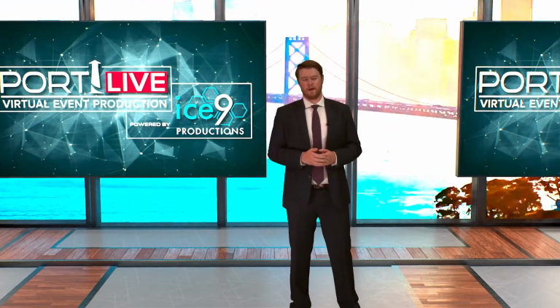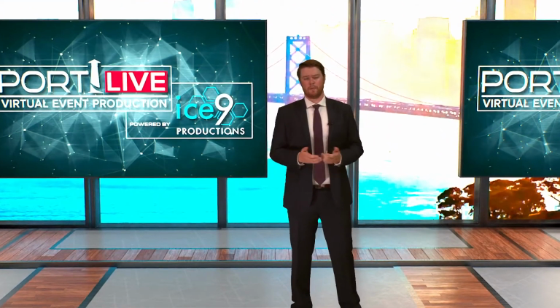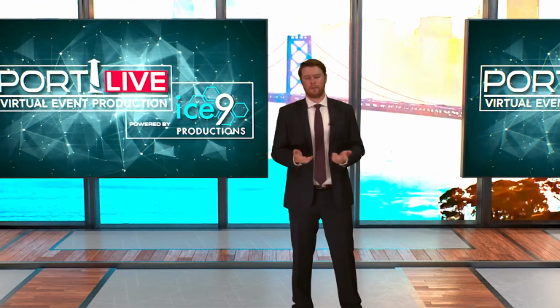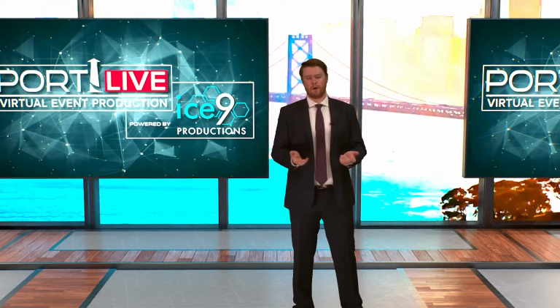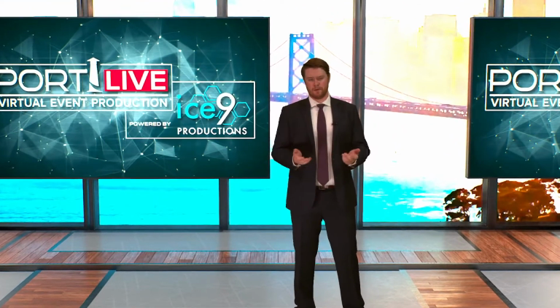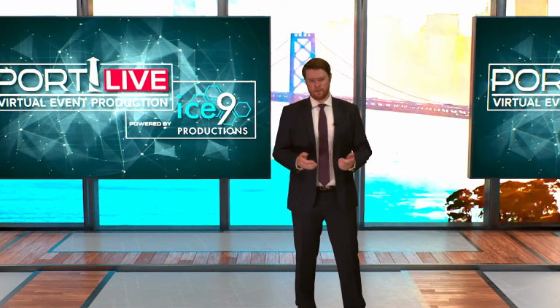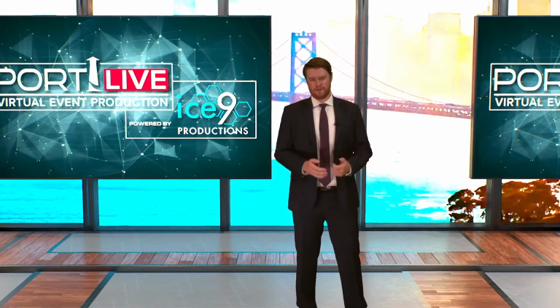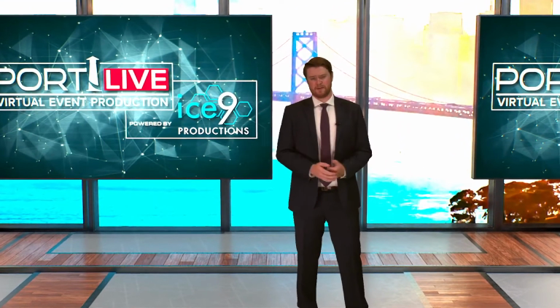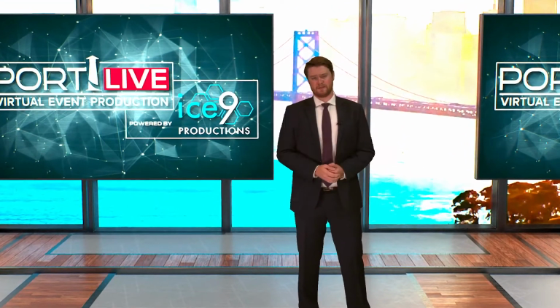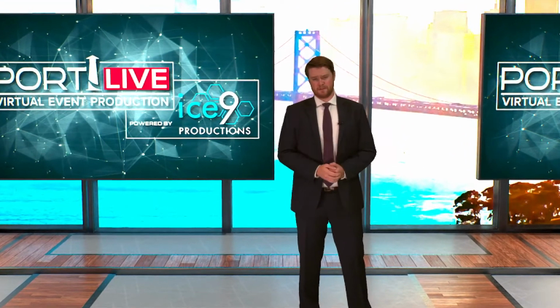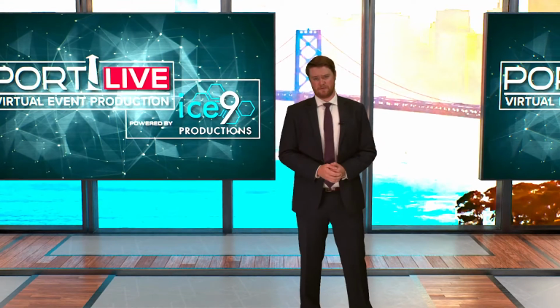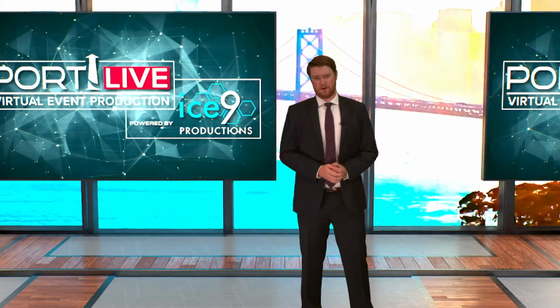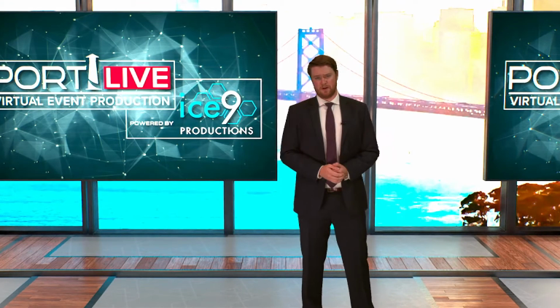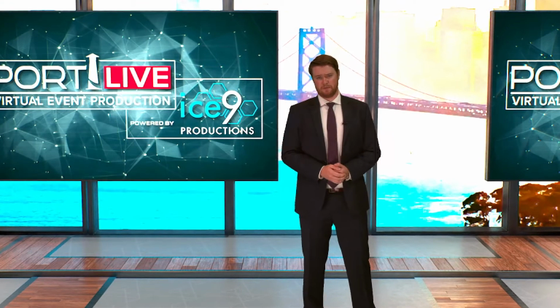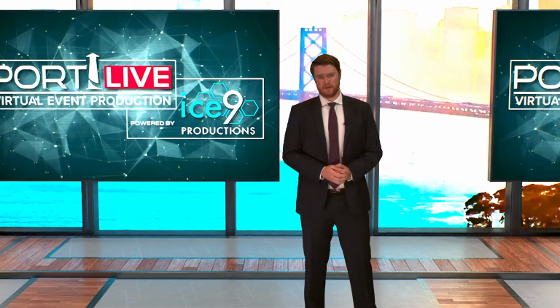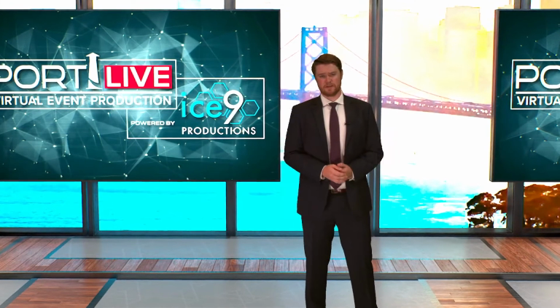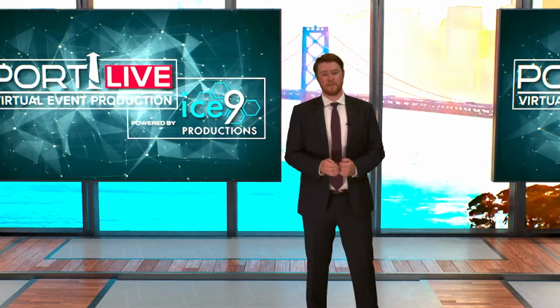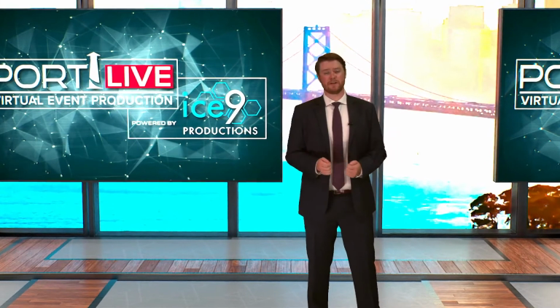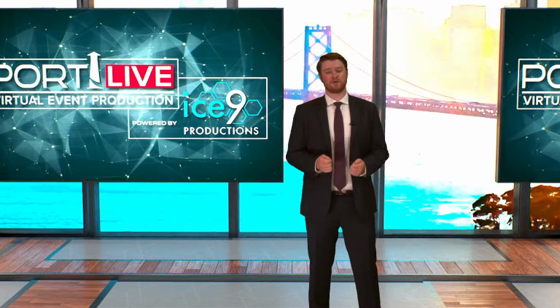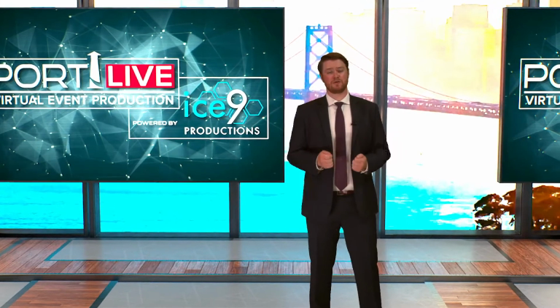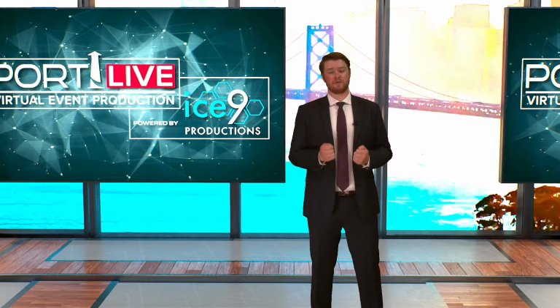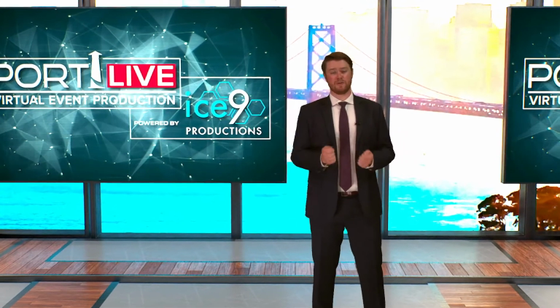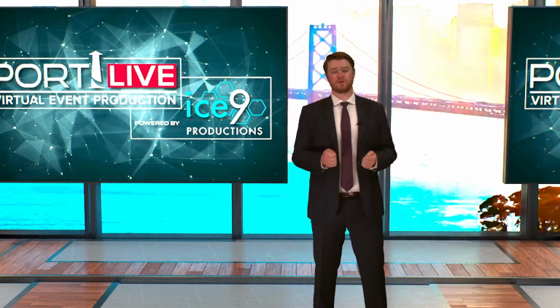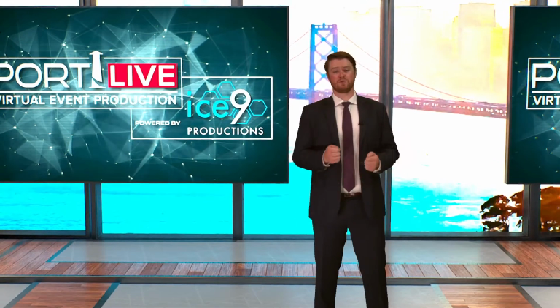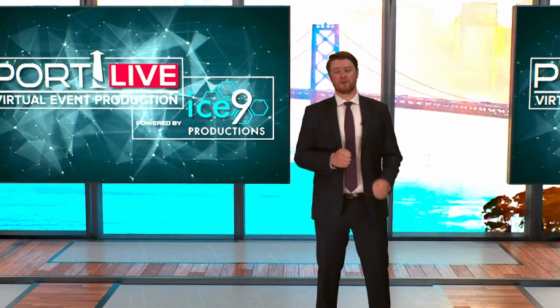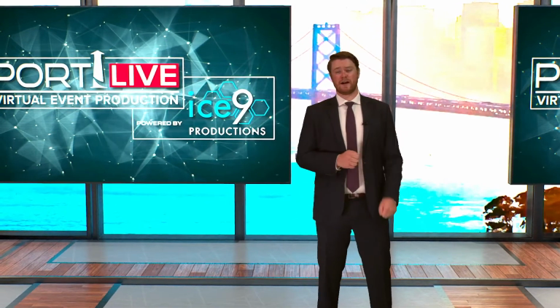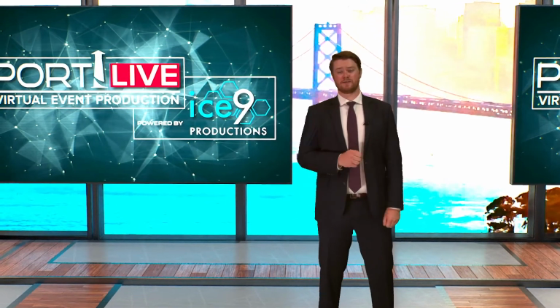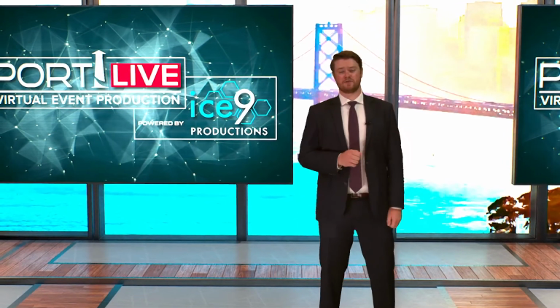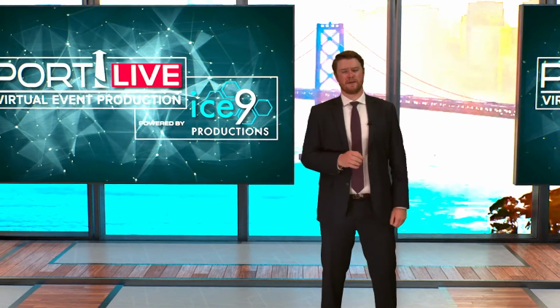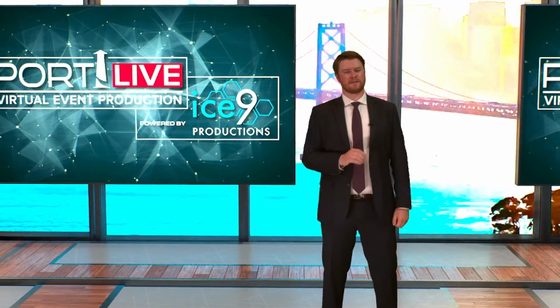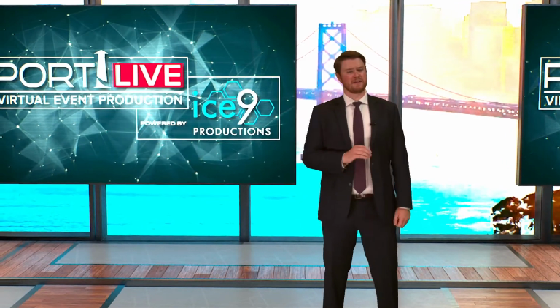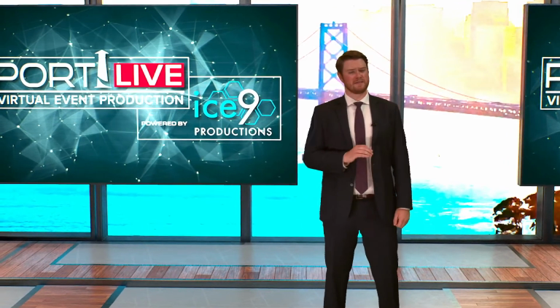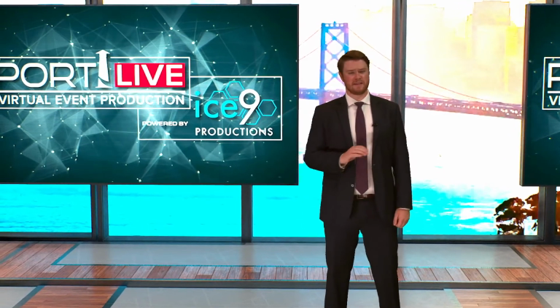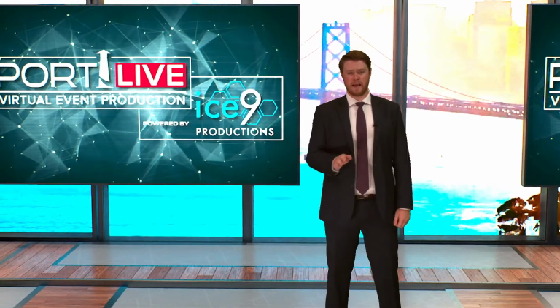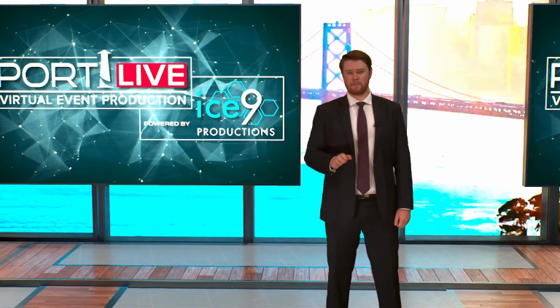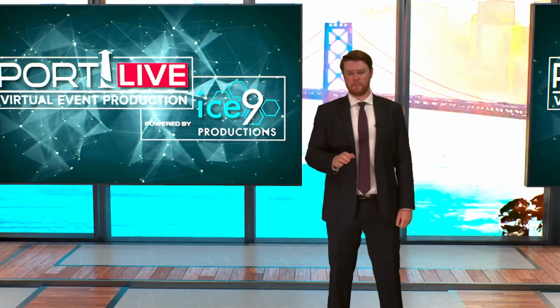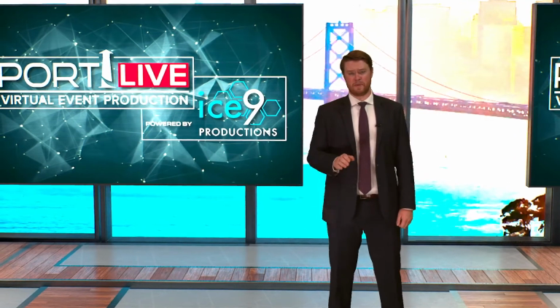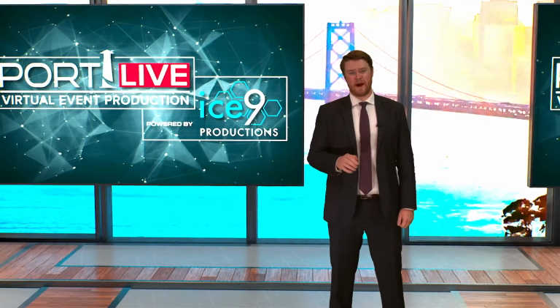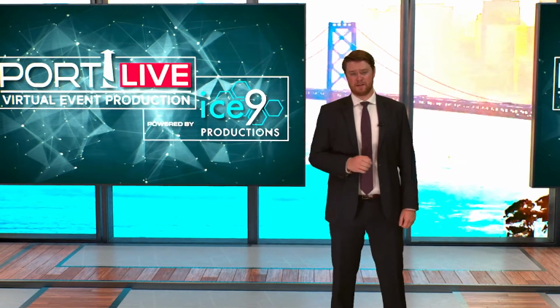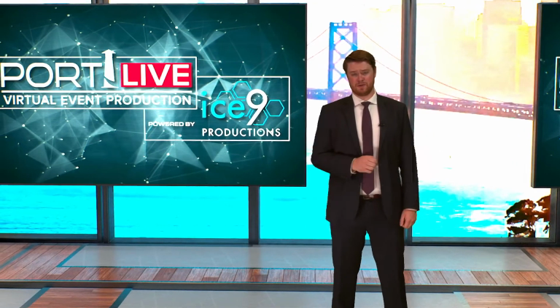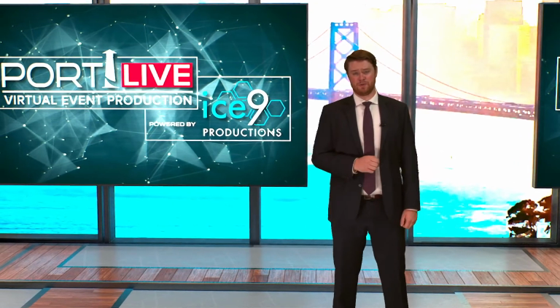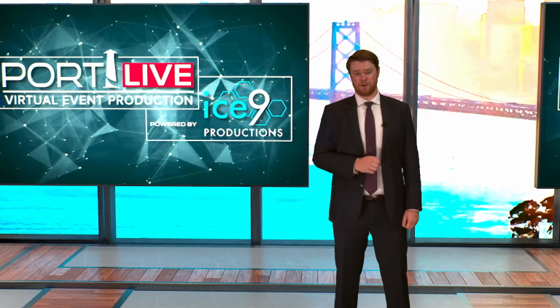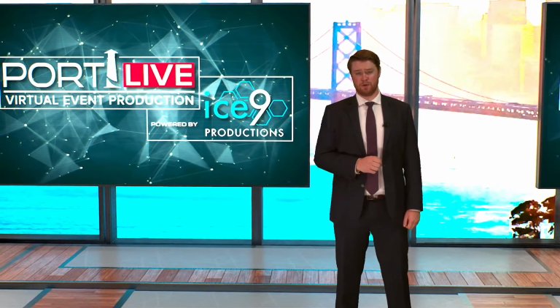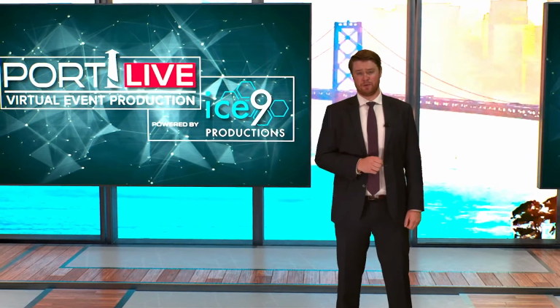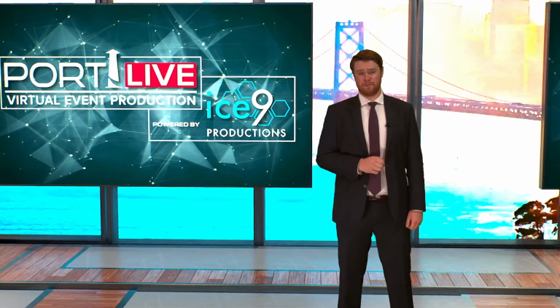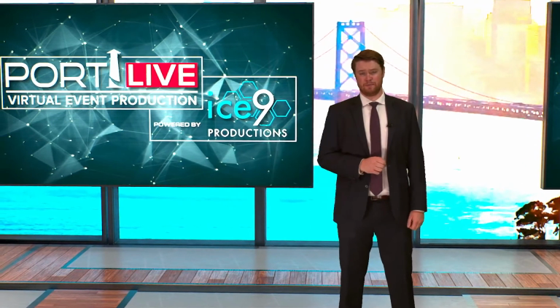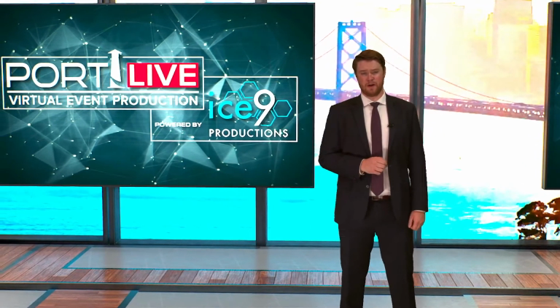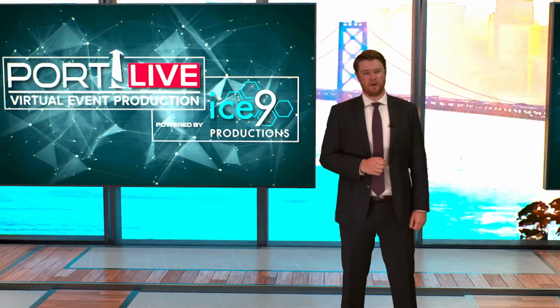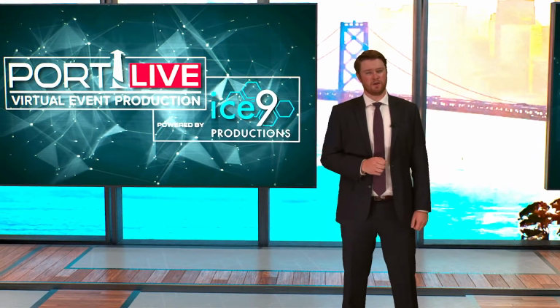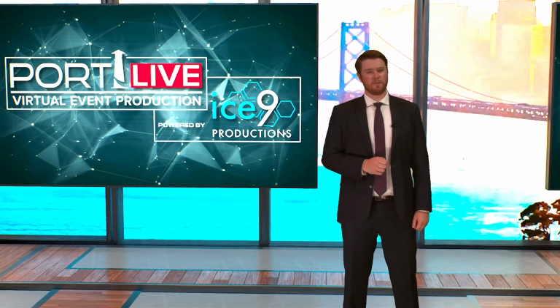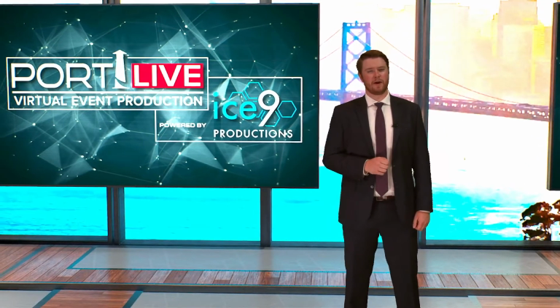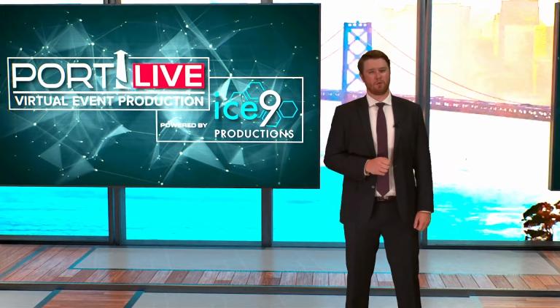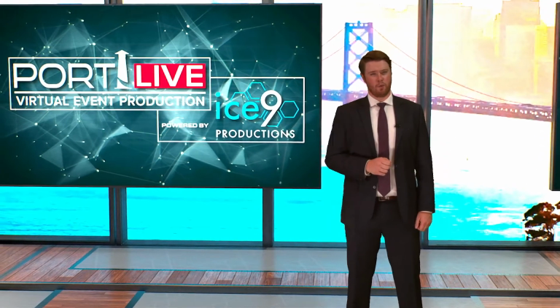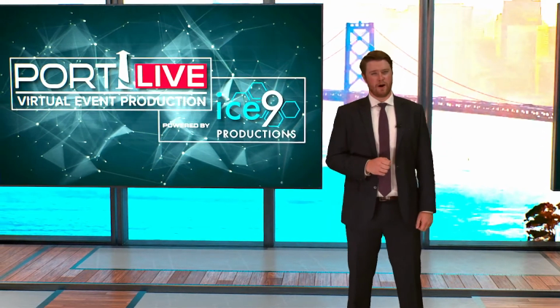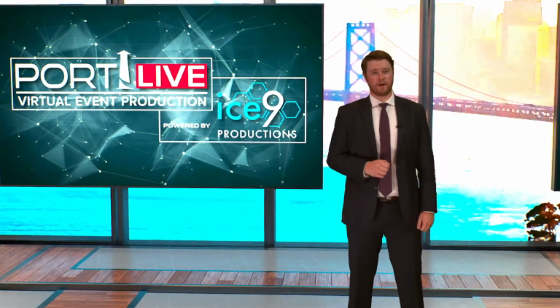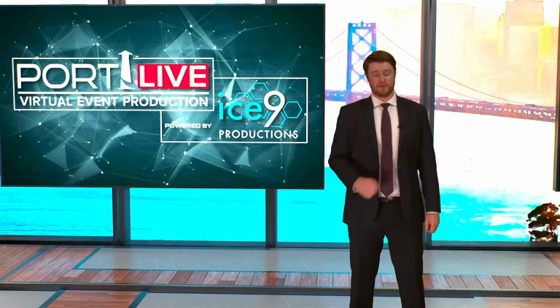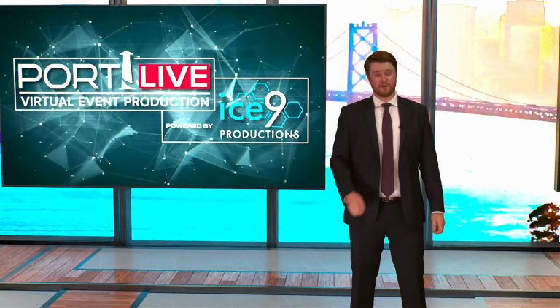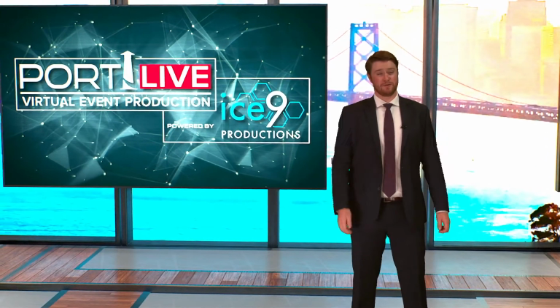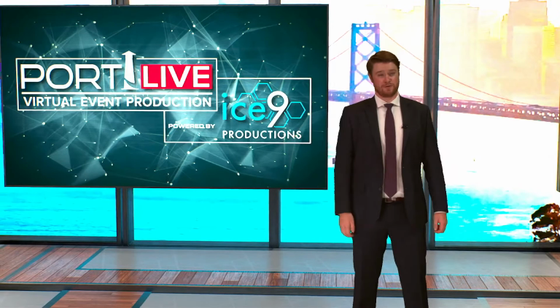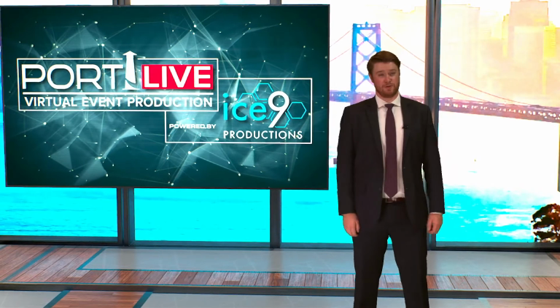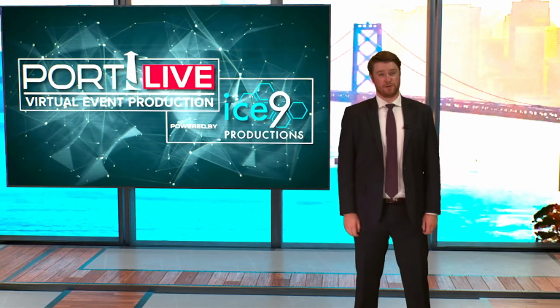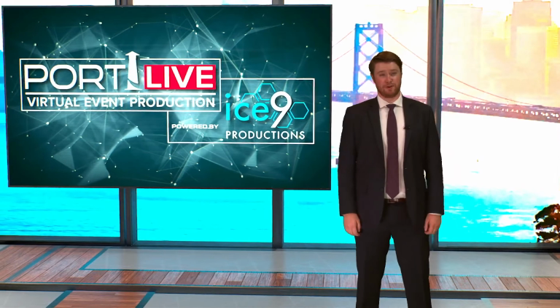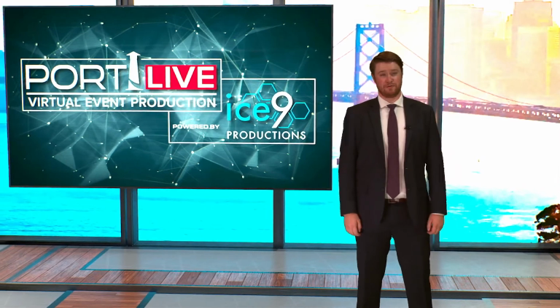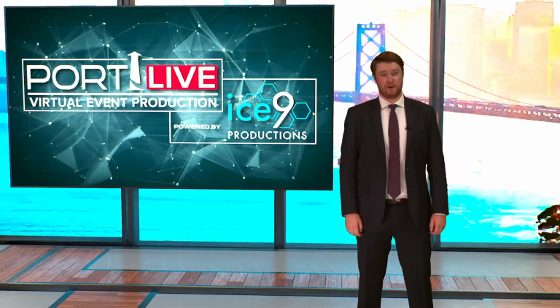Partner with us this fall to make sure your virtual classroom has the same impact as your real one, no matter where your students are learning from.